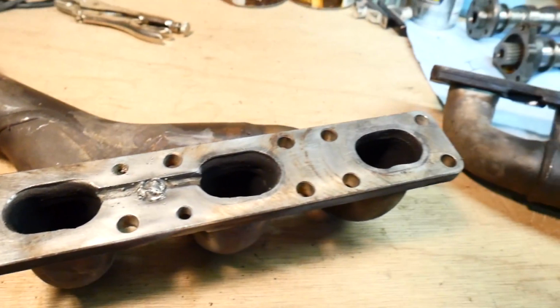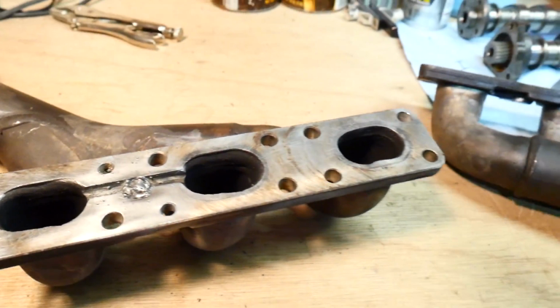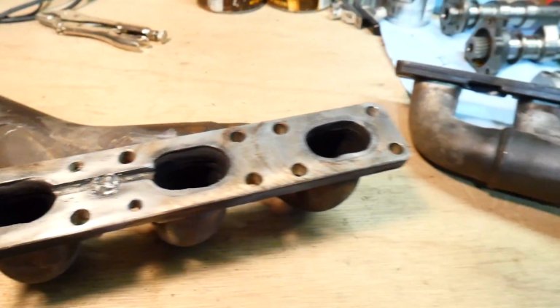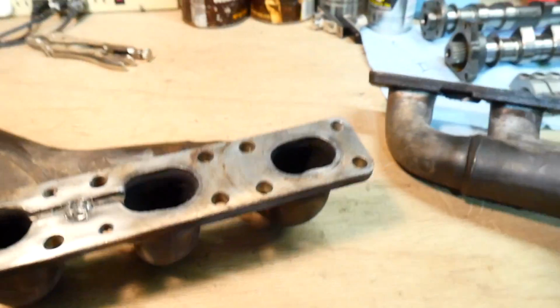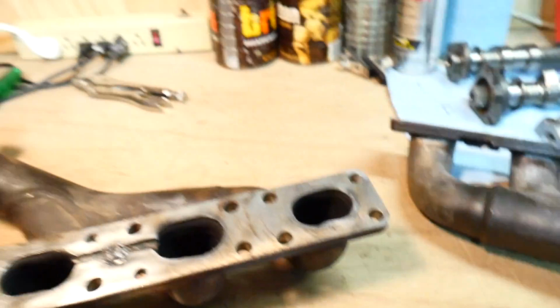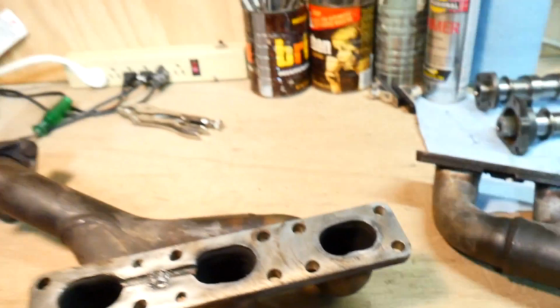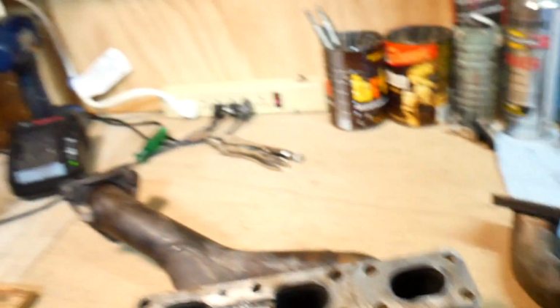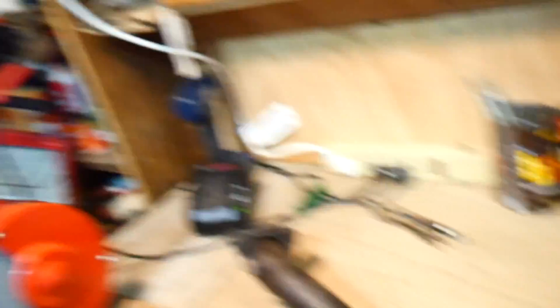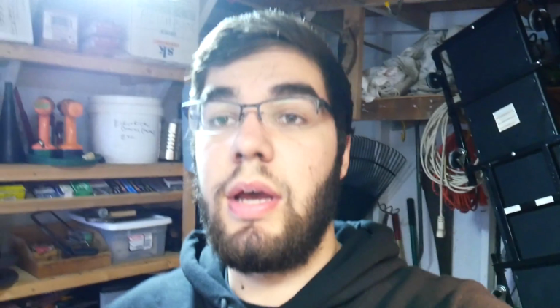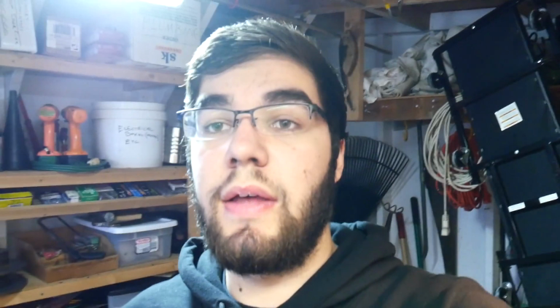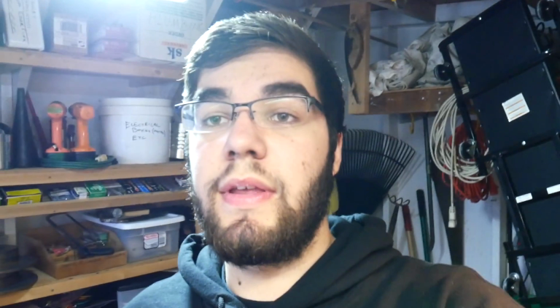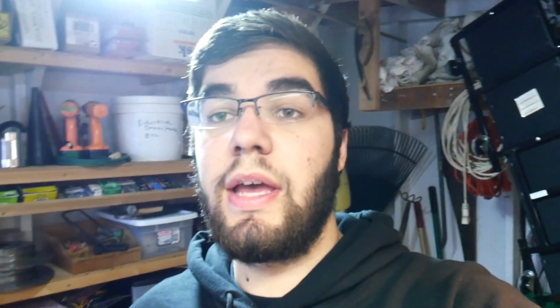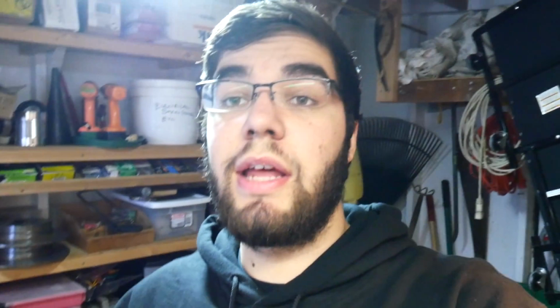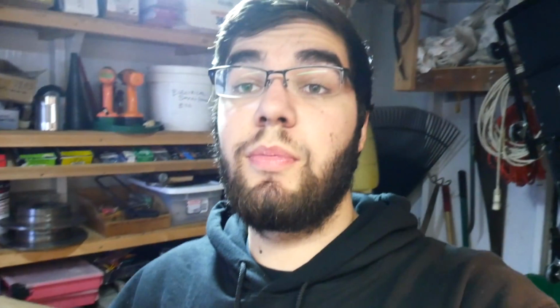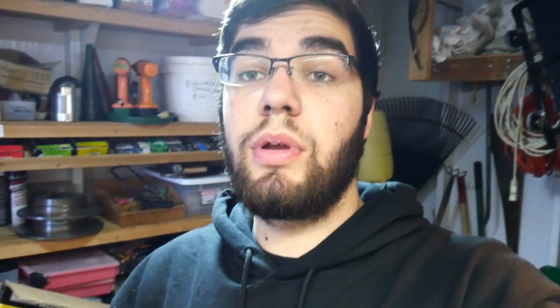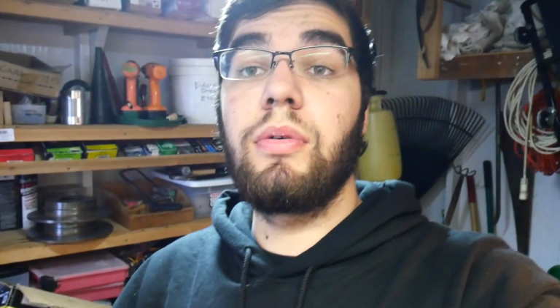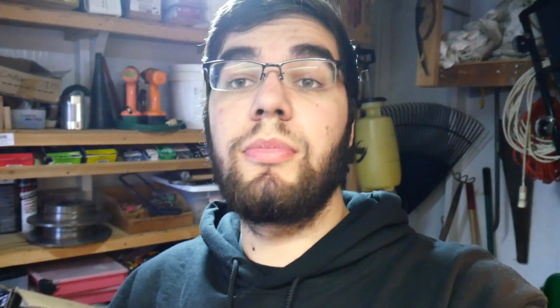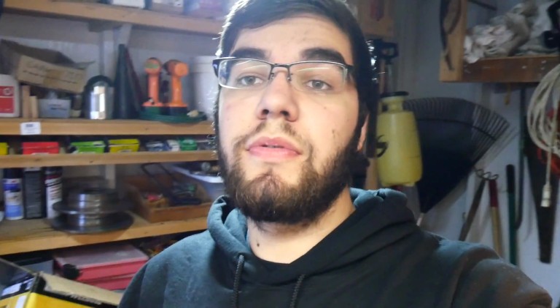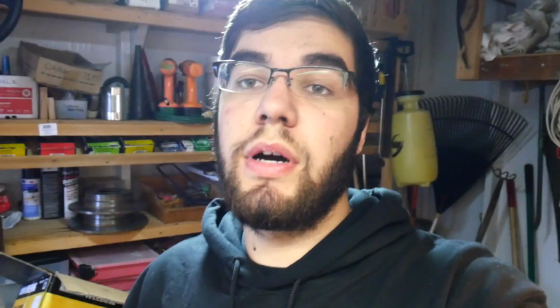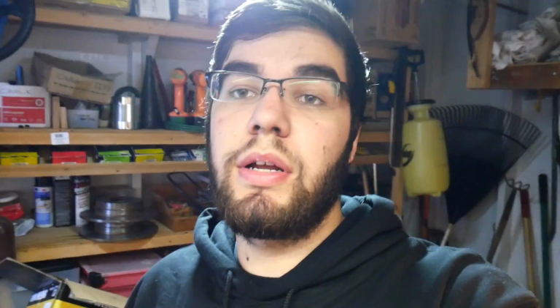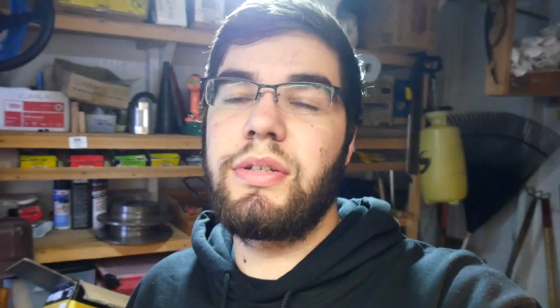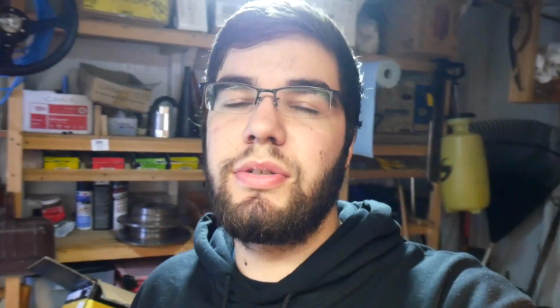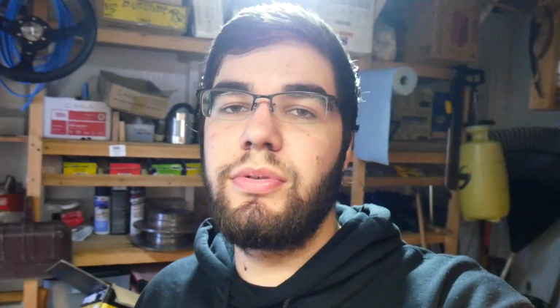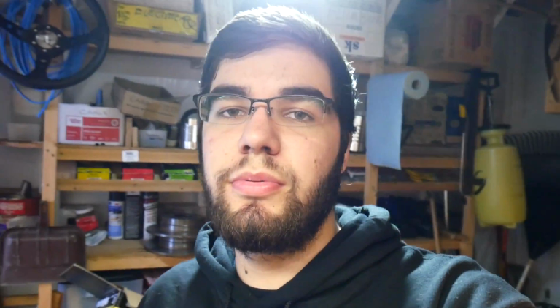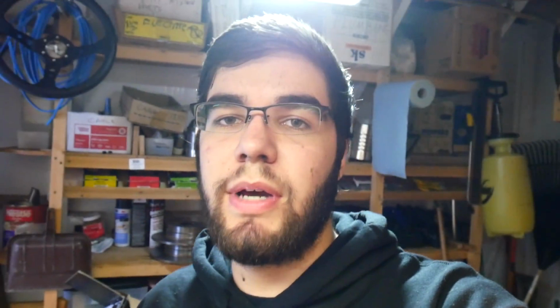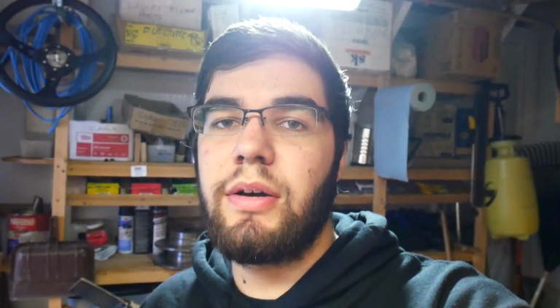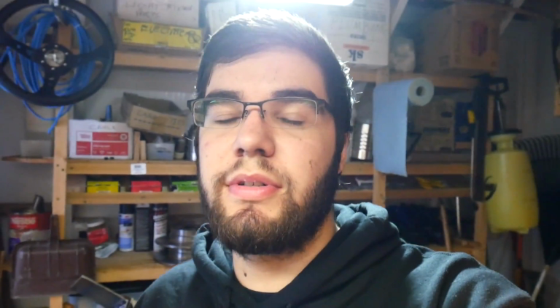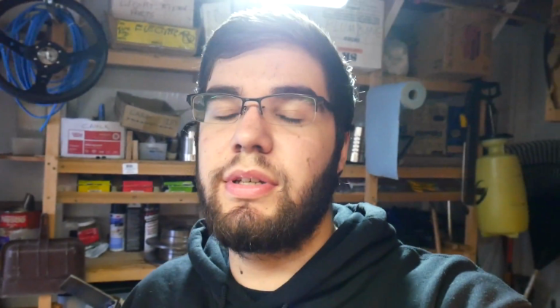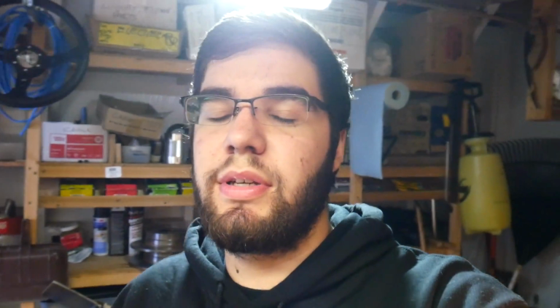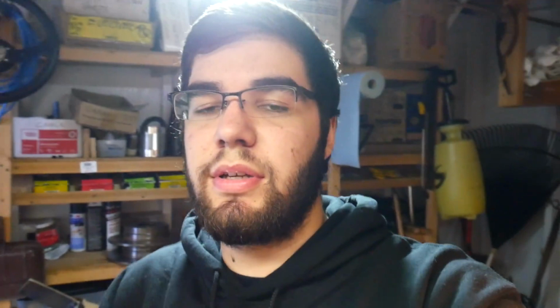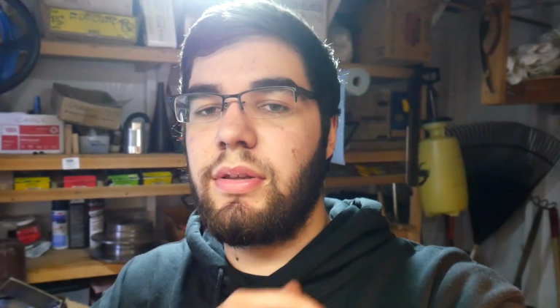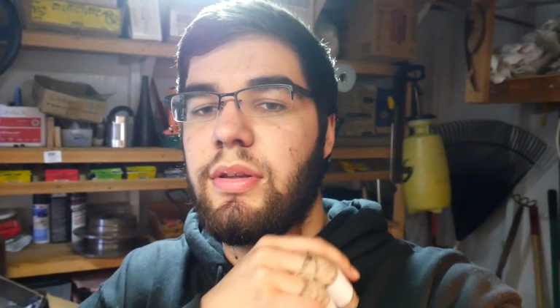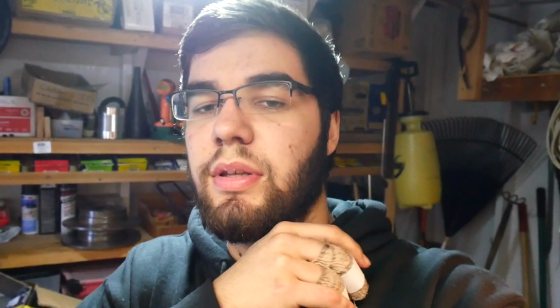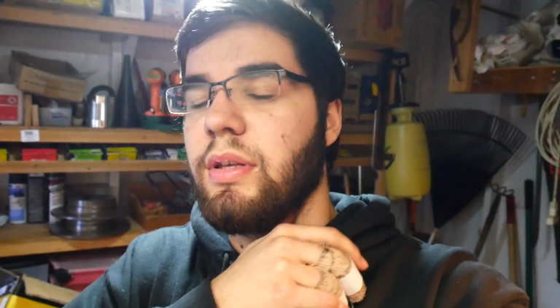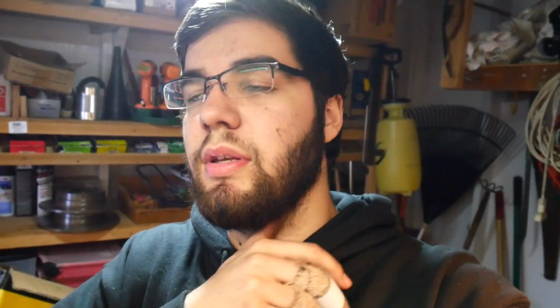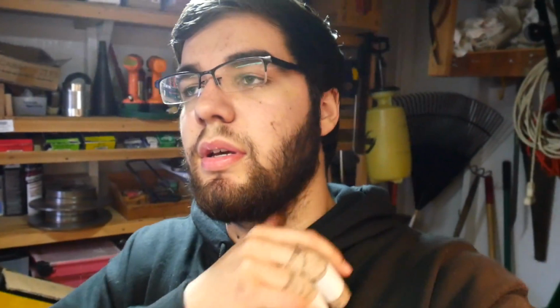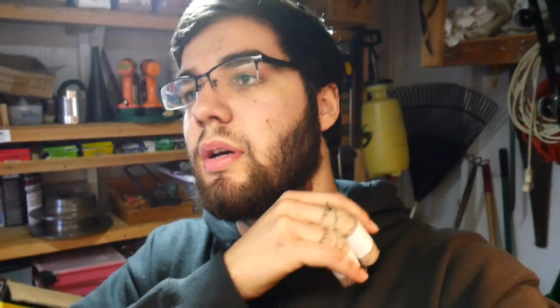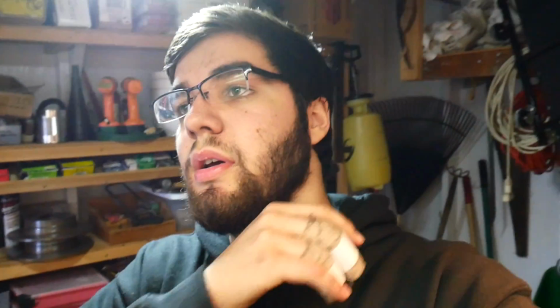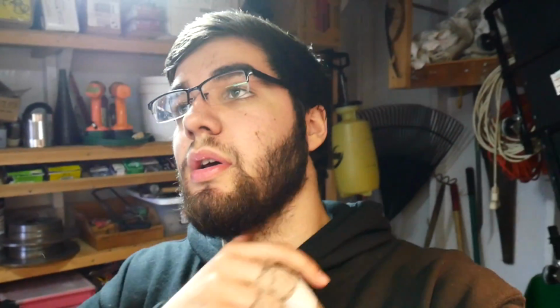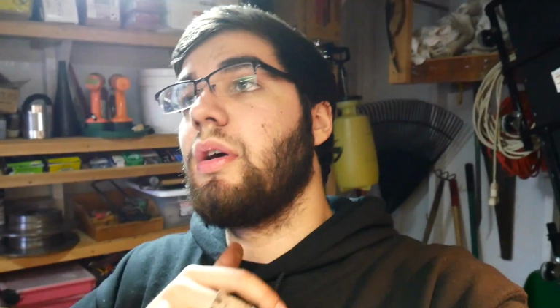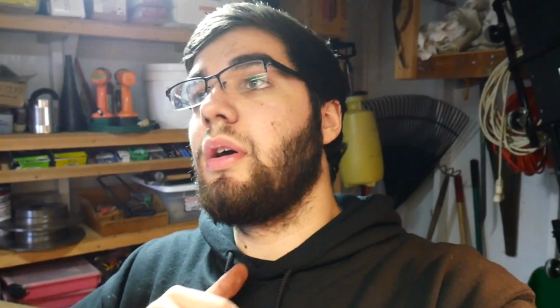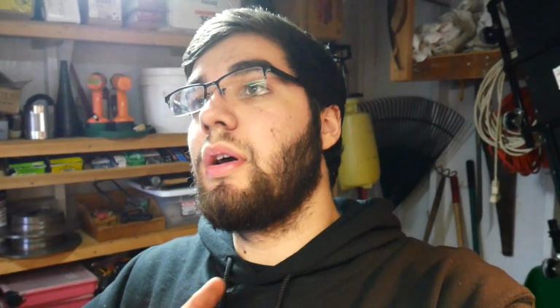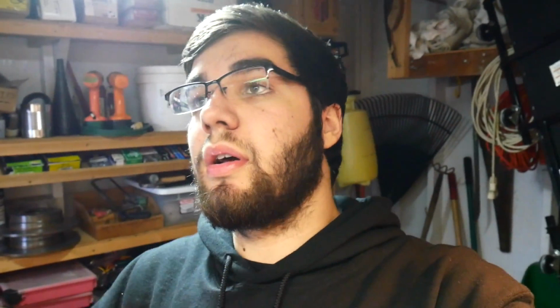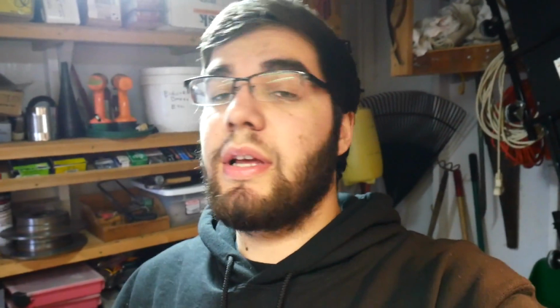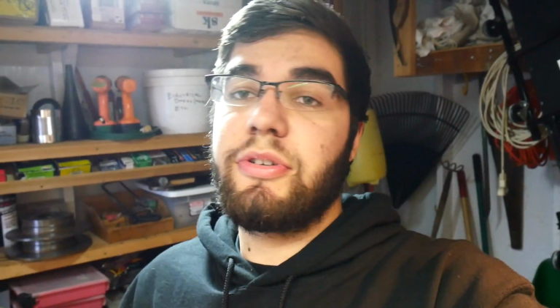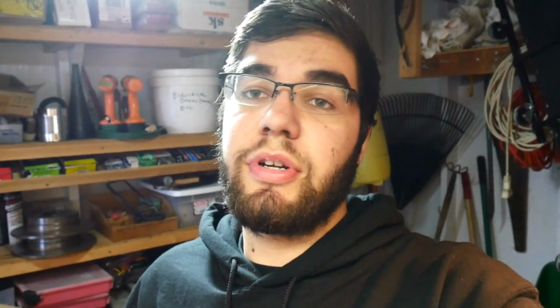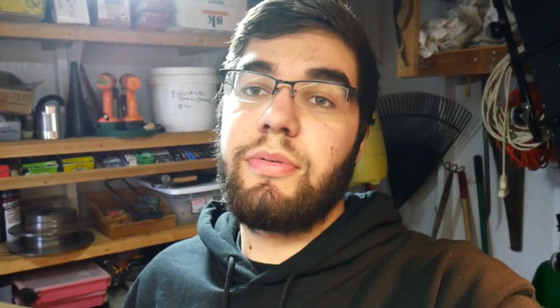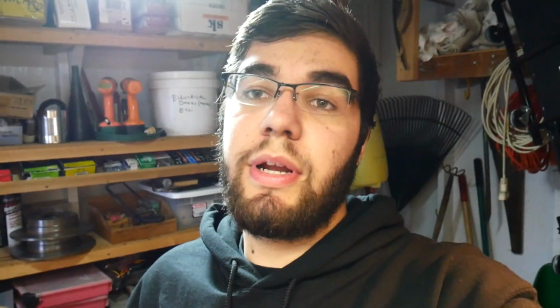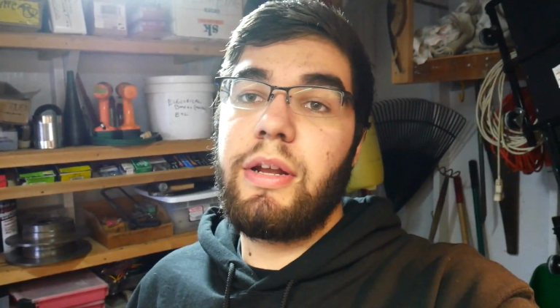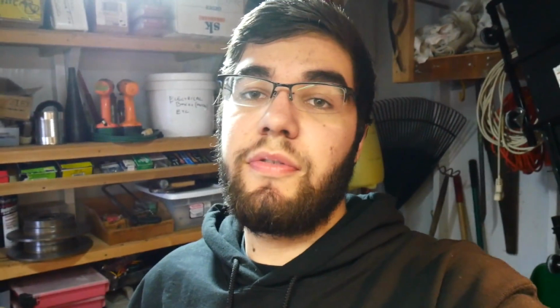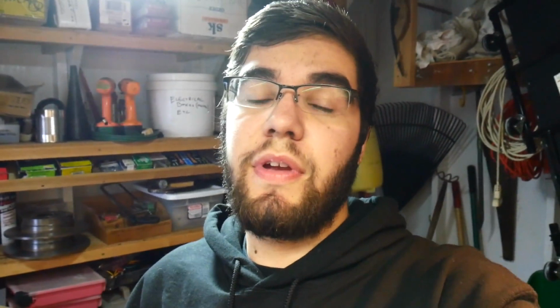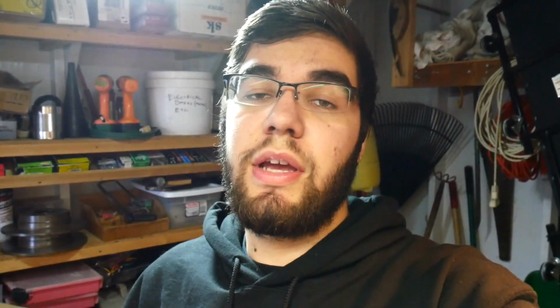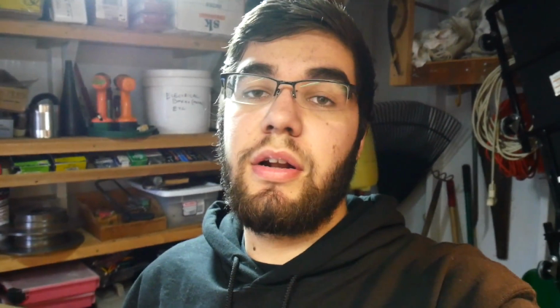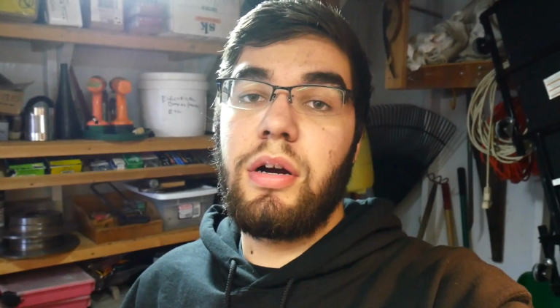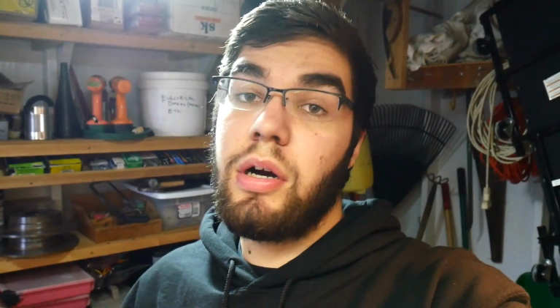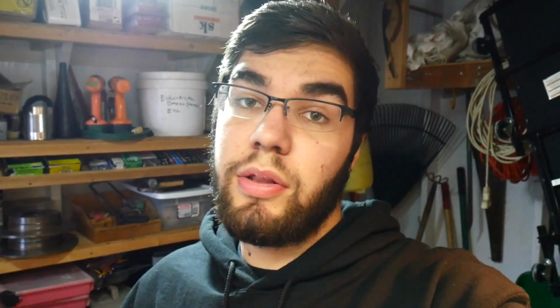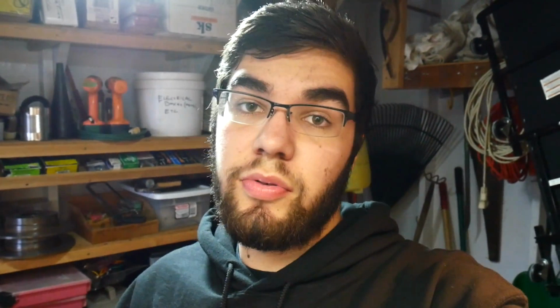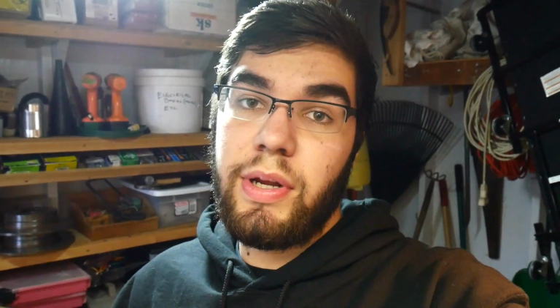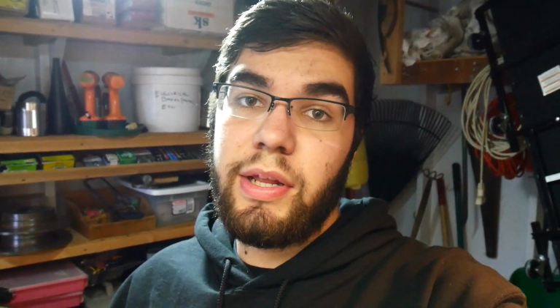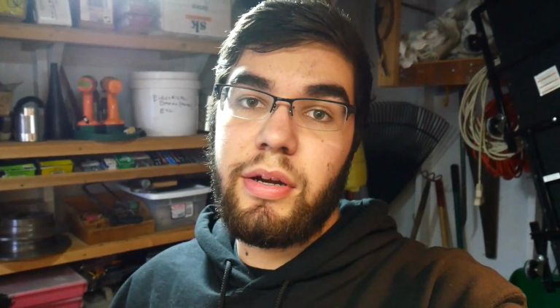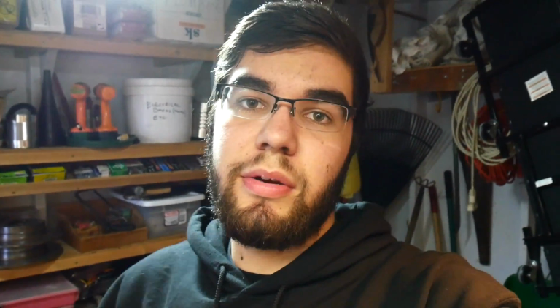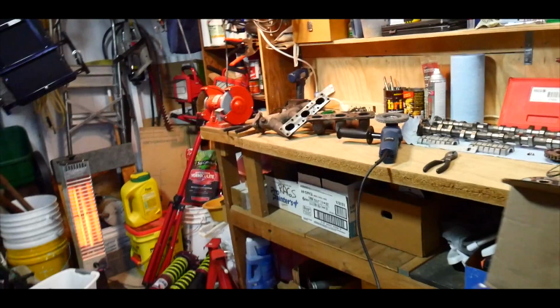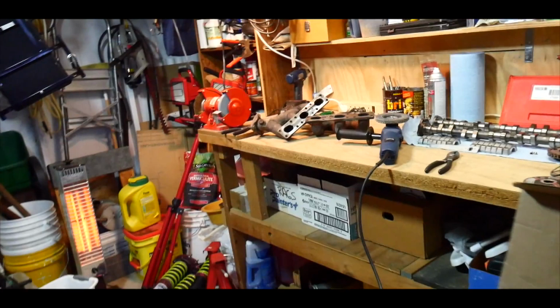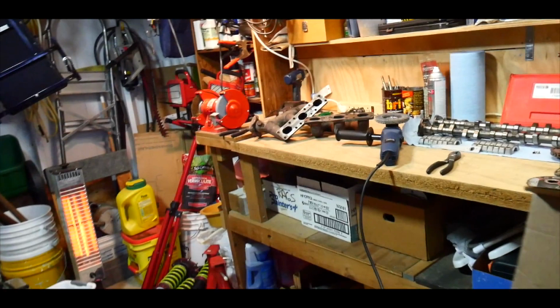I'm just gonna take it to these and clean up all the slag that's on the contact point, and then we'll move on to mounting the electric radiator fan on the radiator.